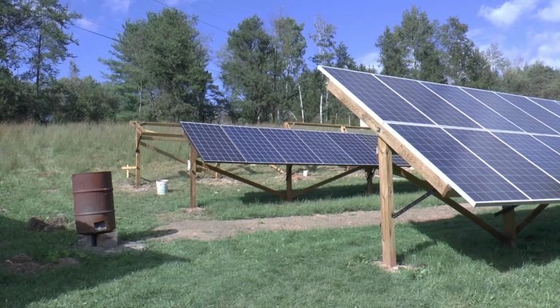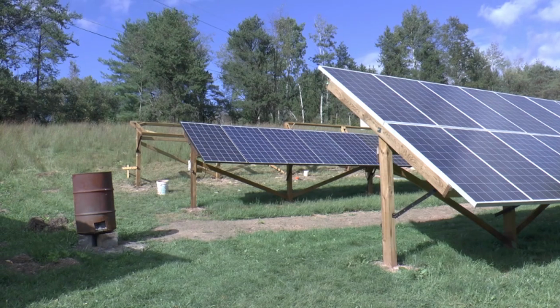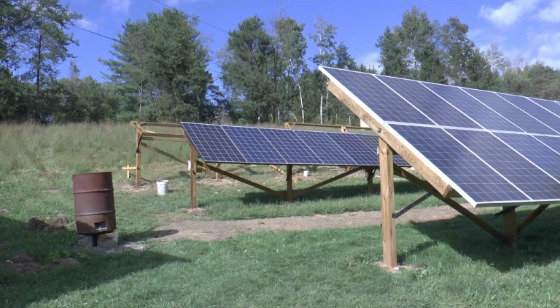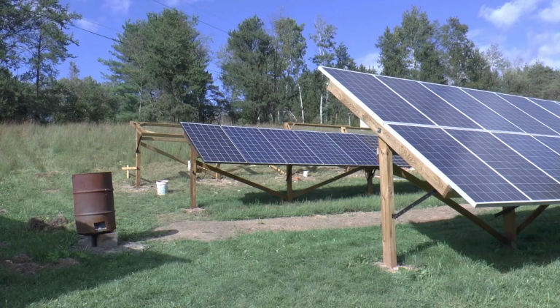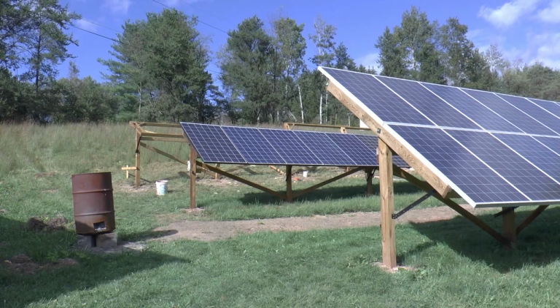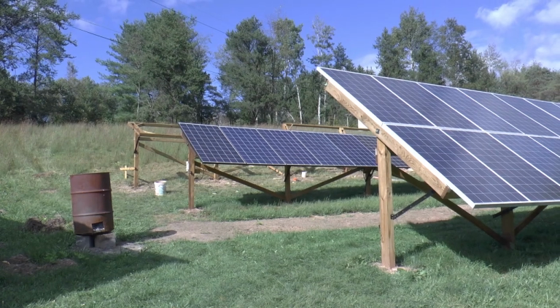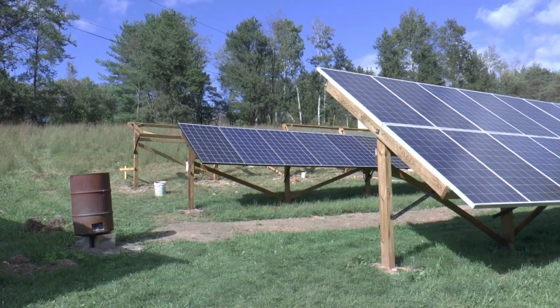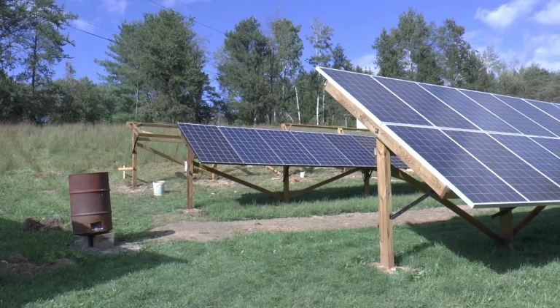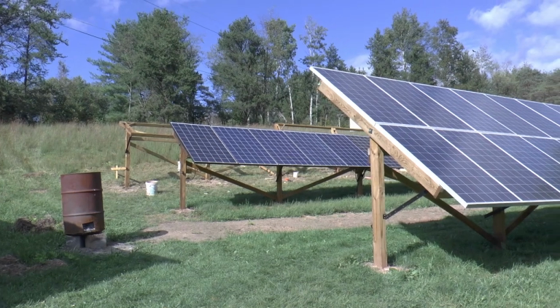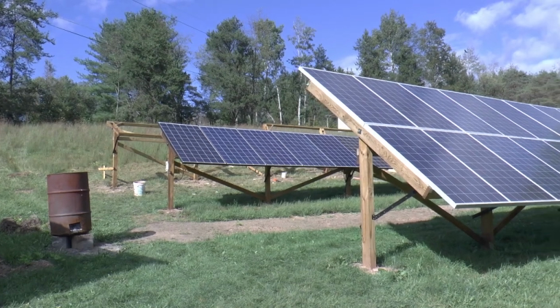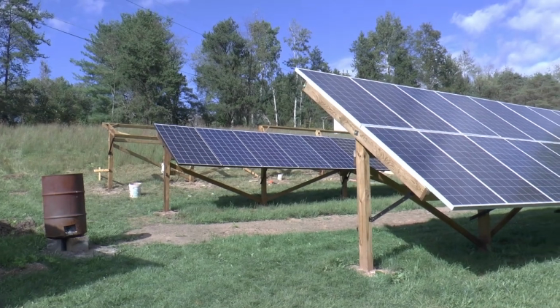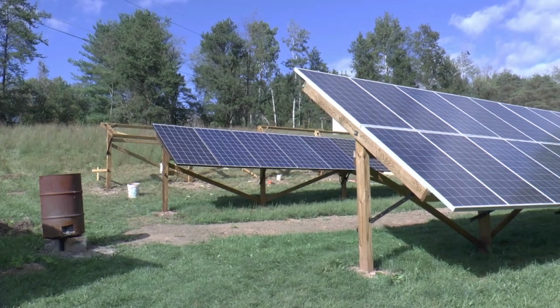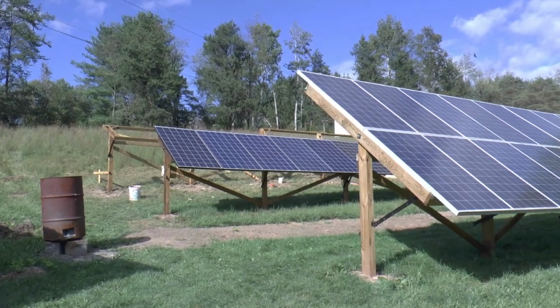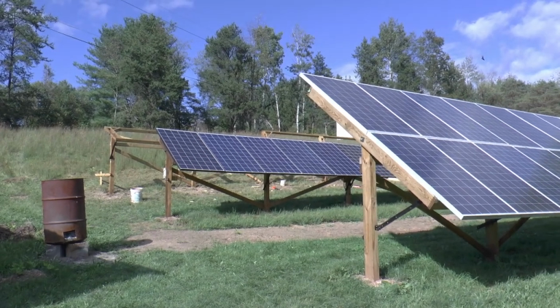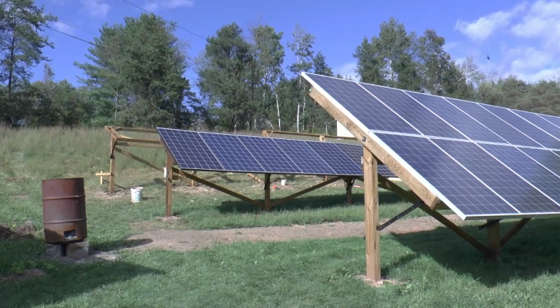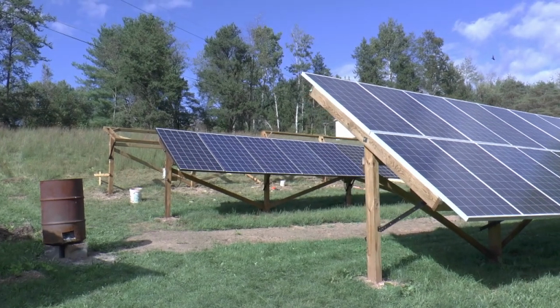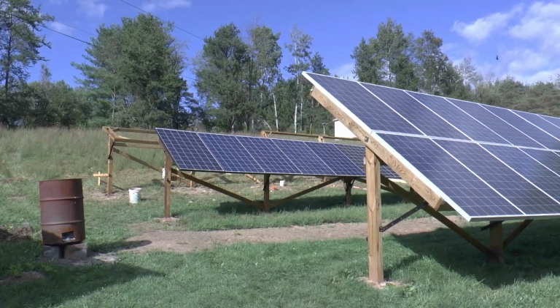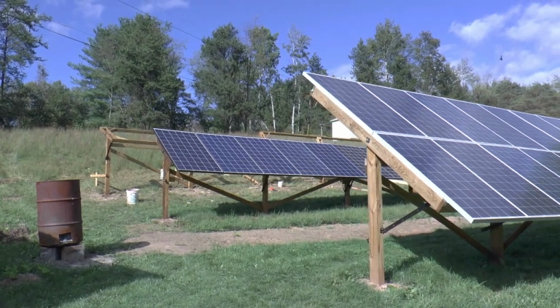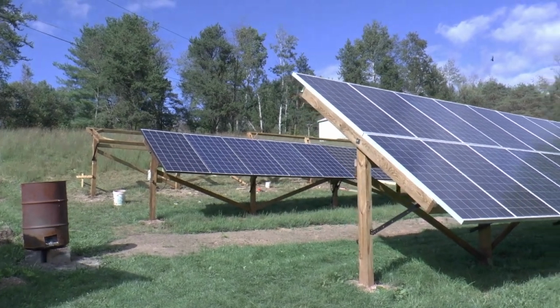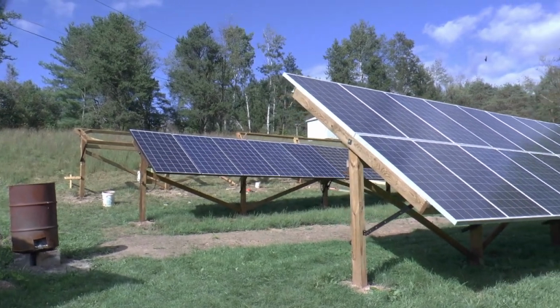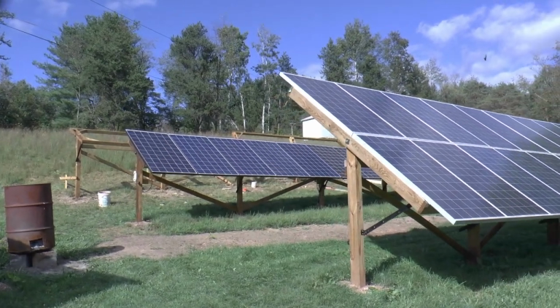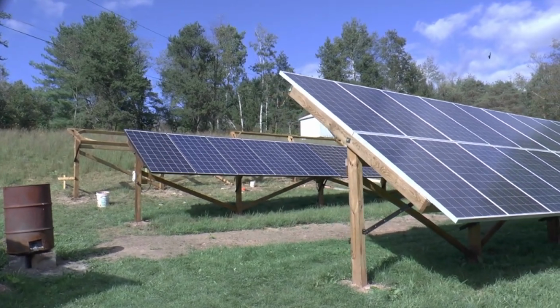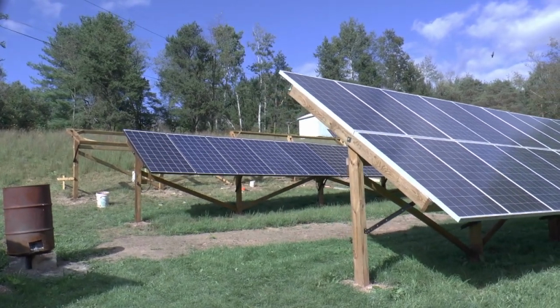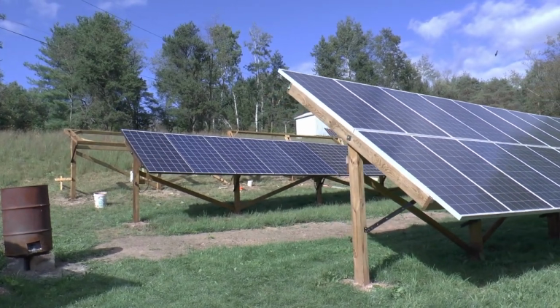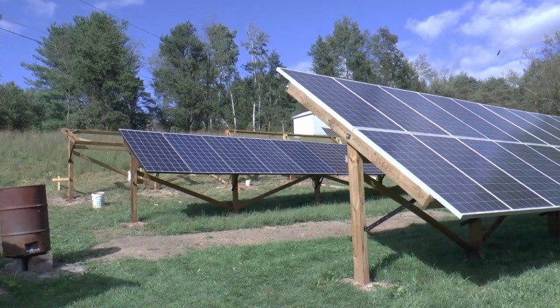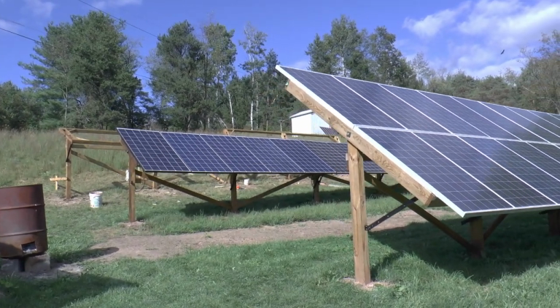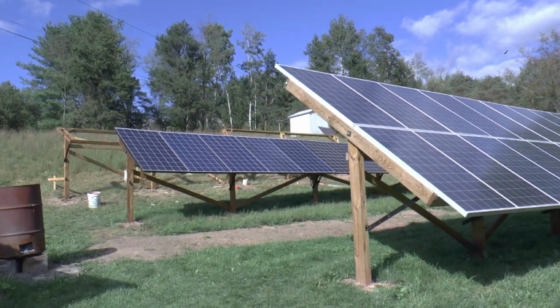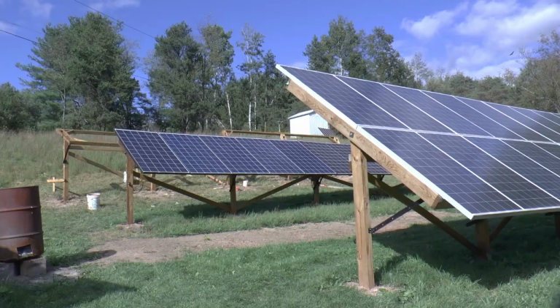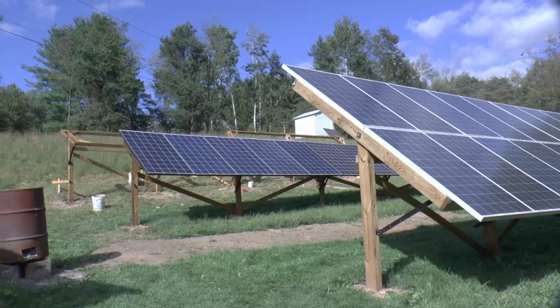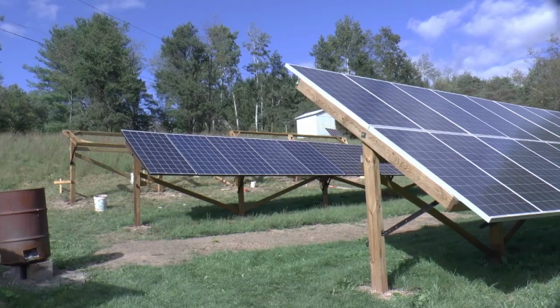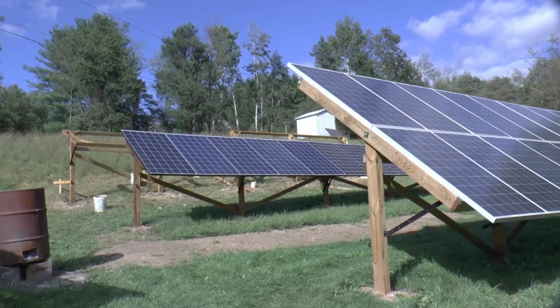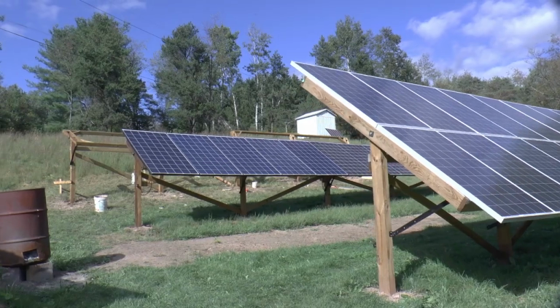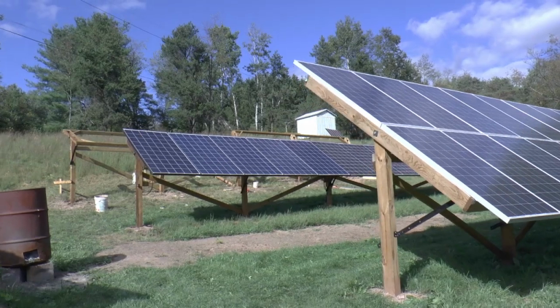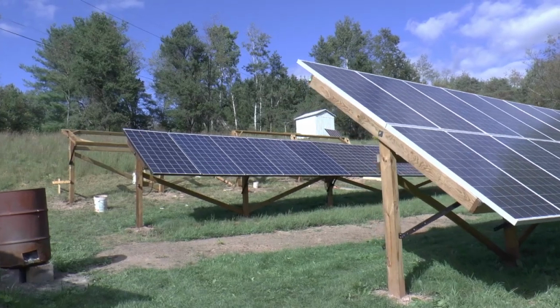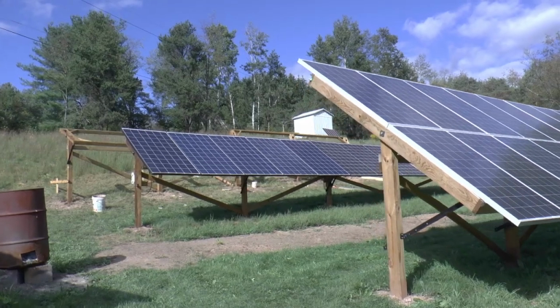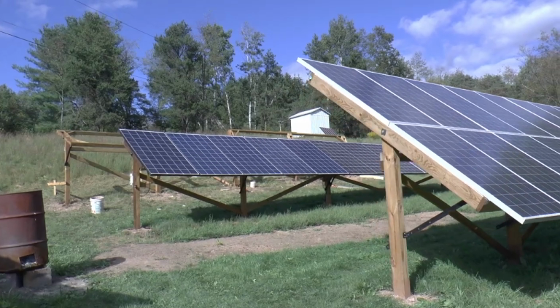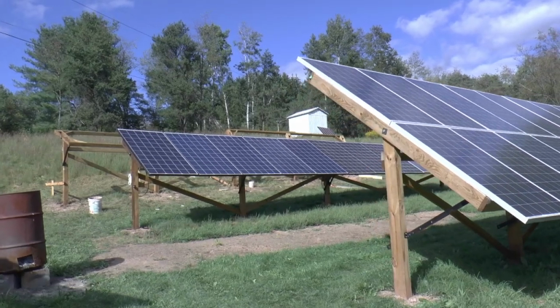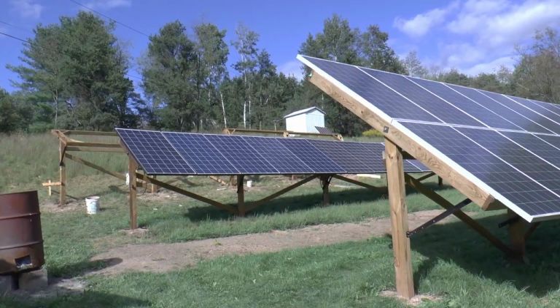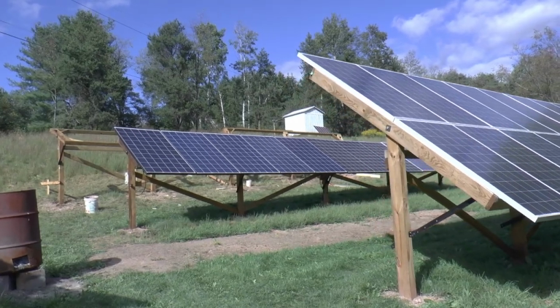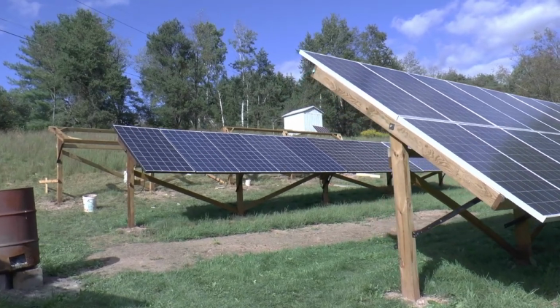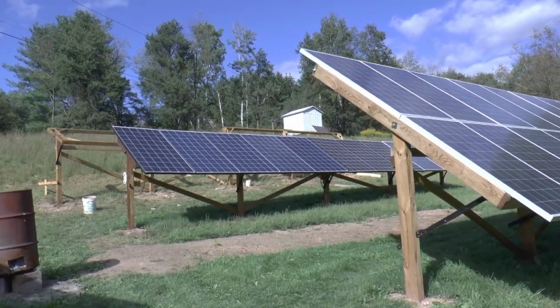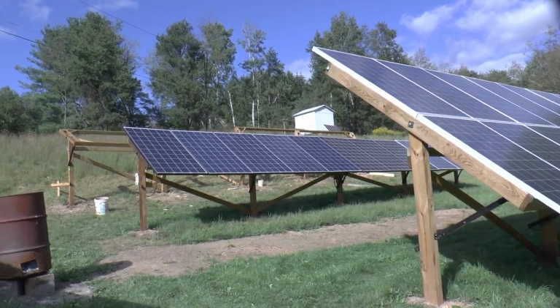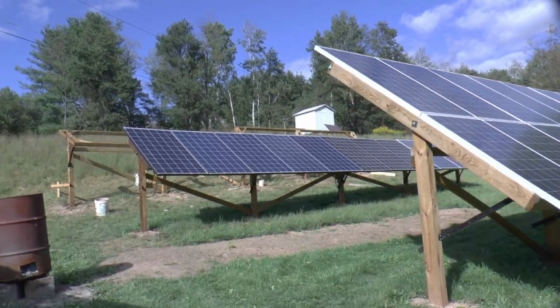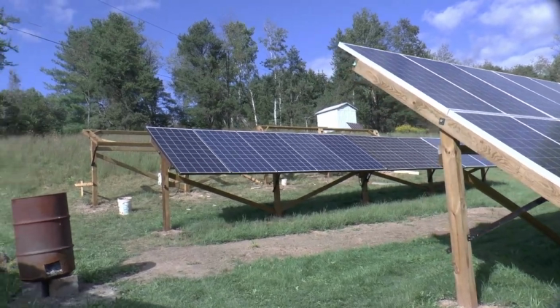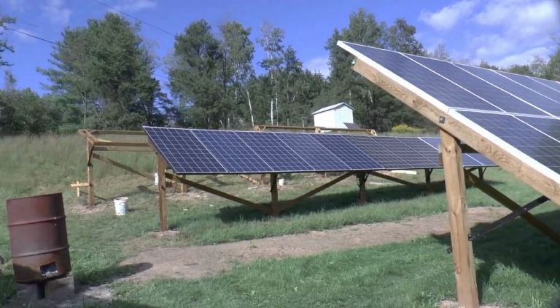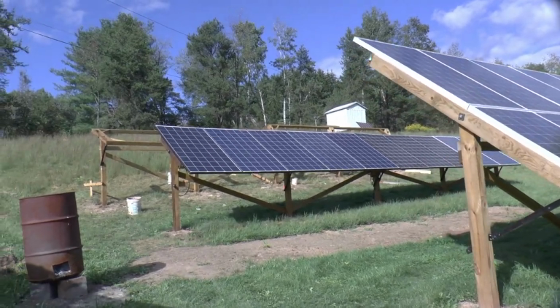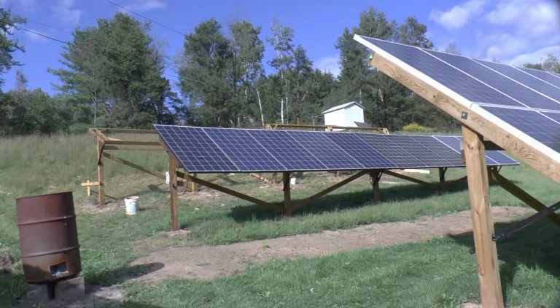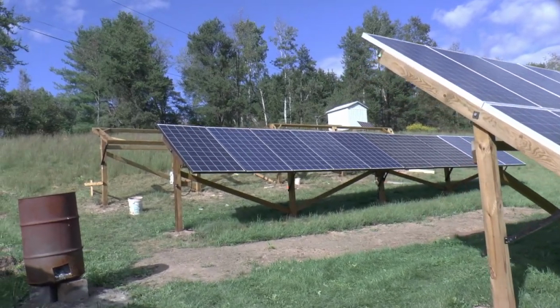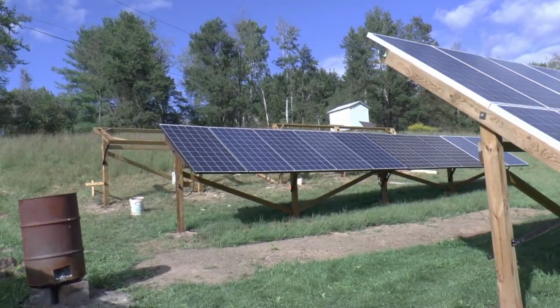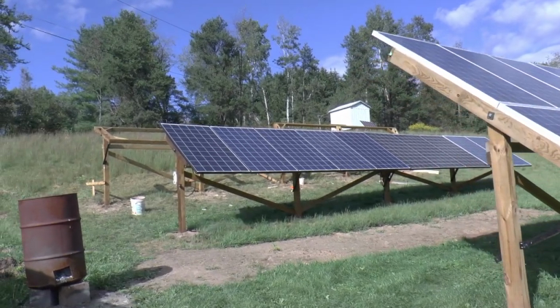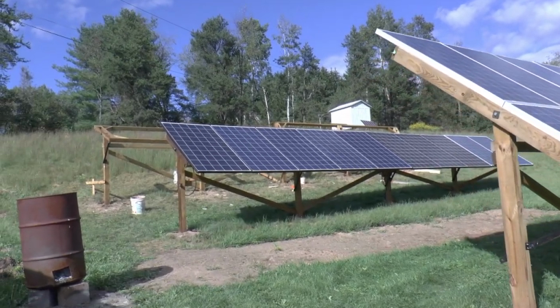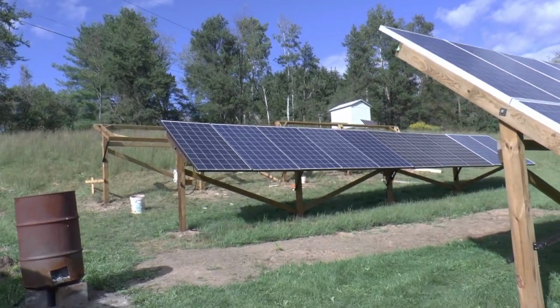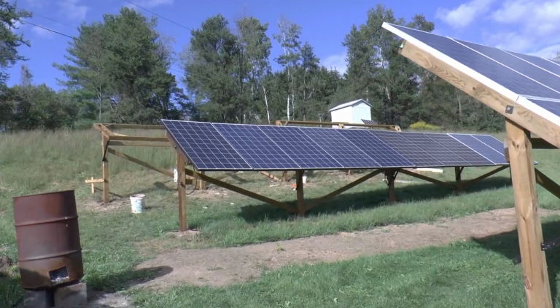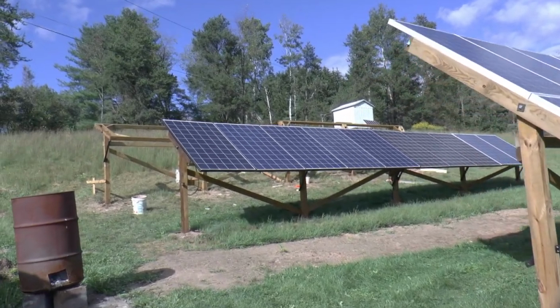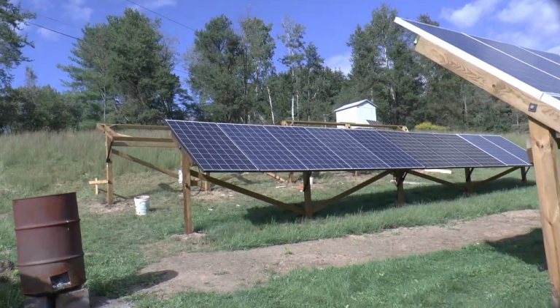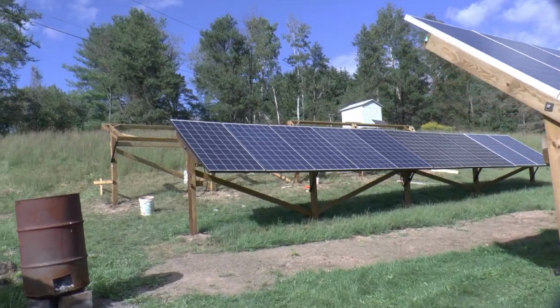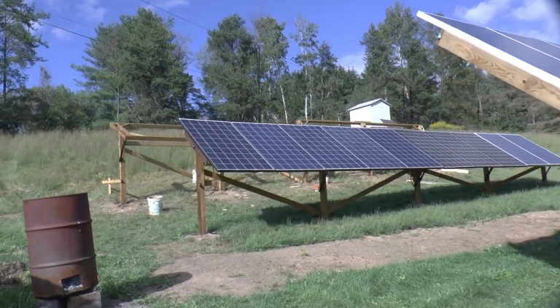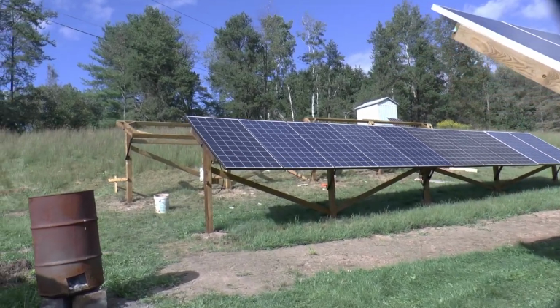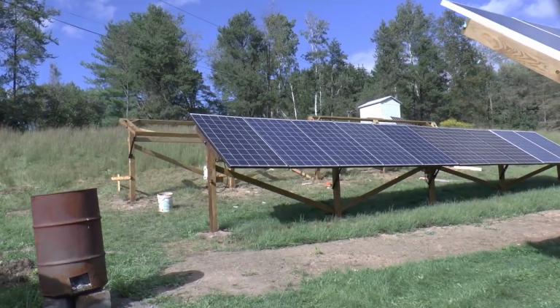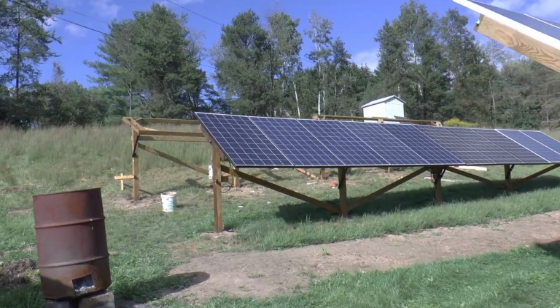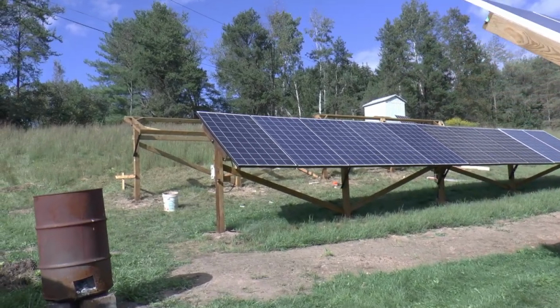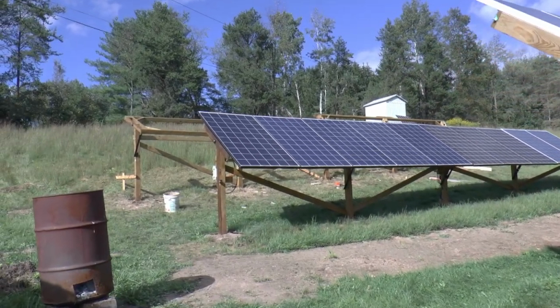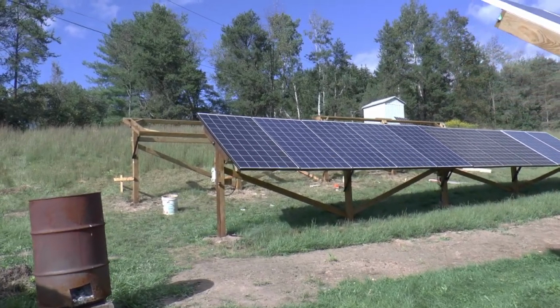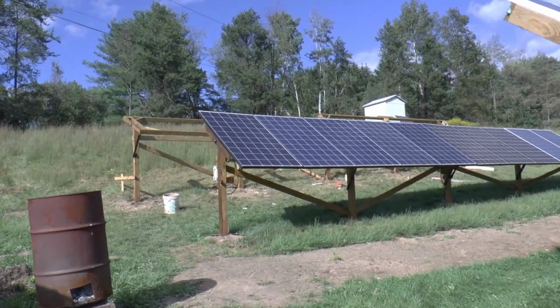Welcome to Papa Junk Shop. We all decided to get started on that third row of solar panels.